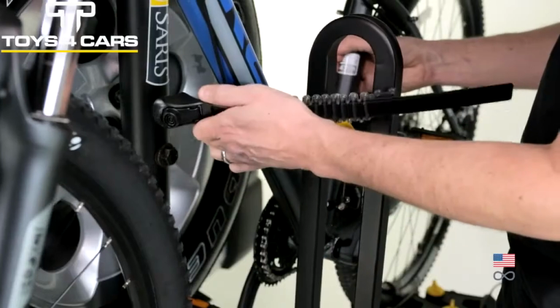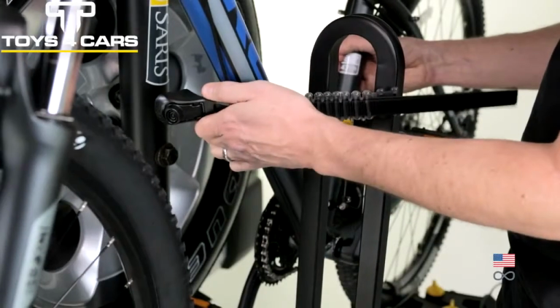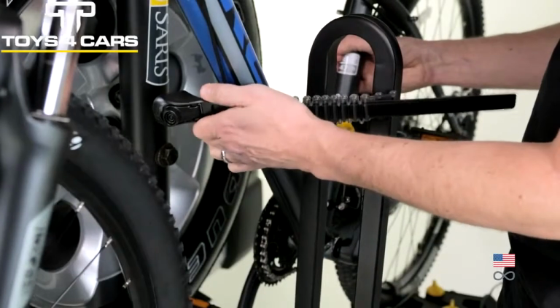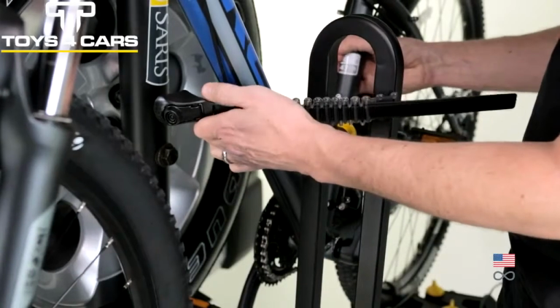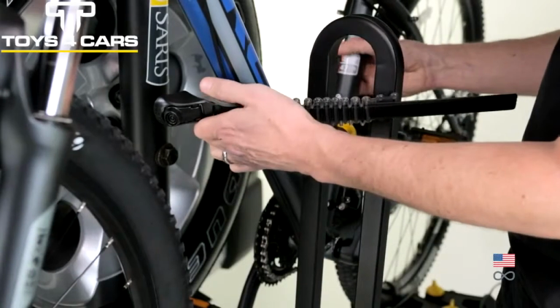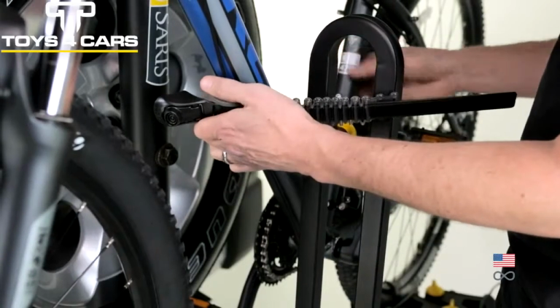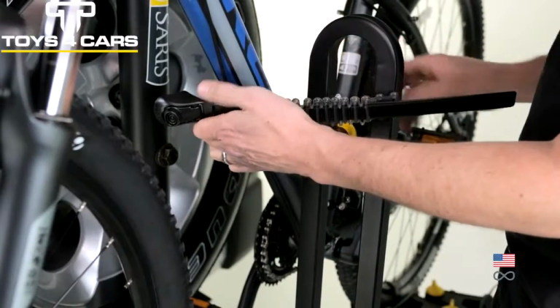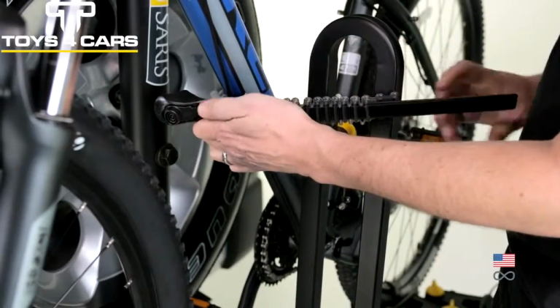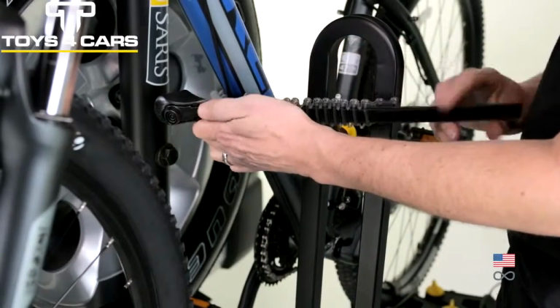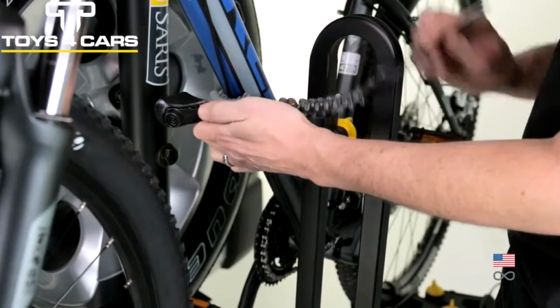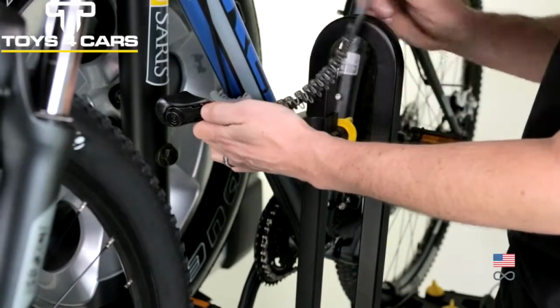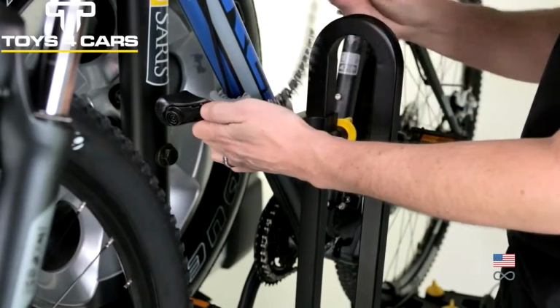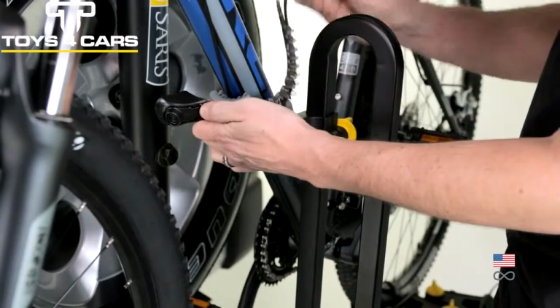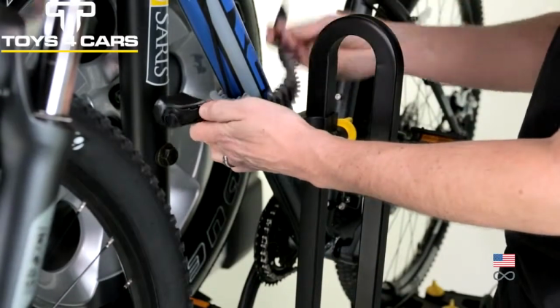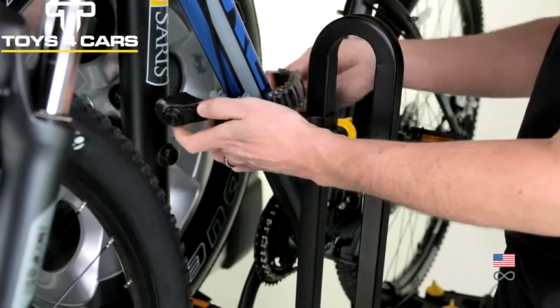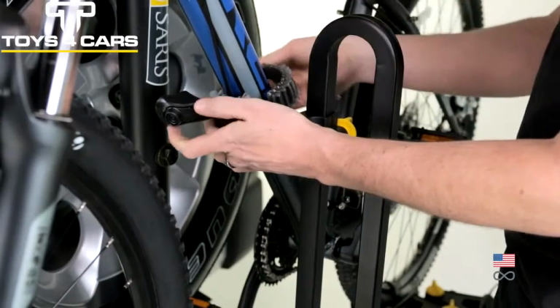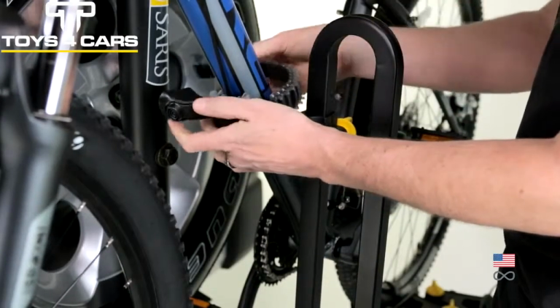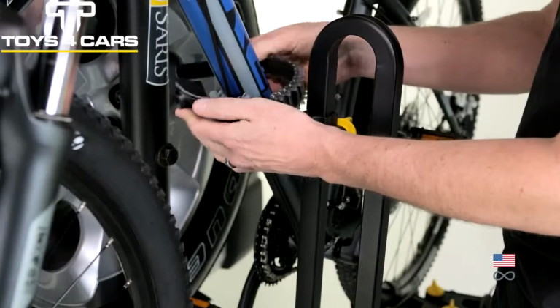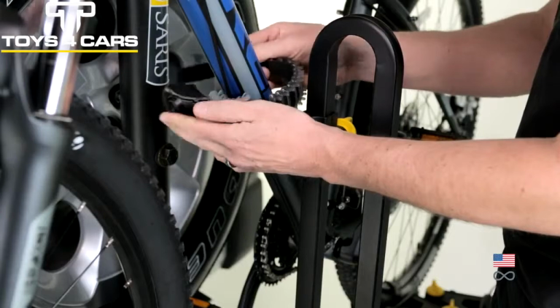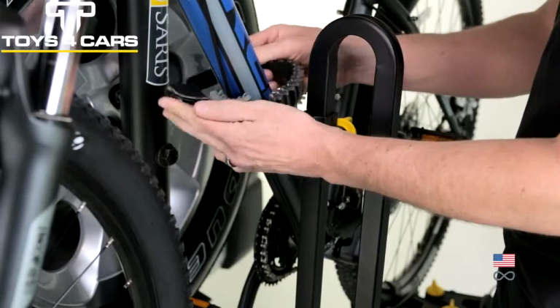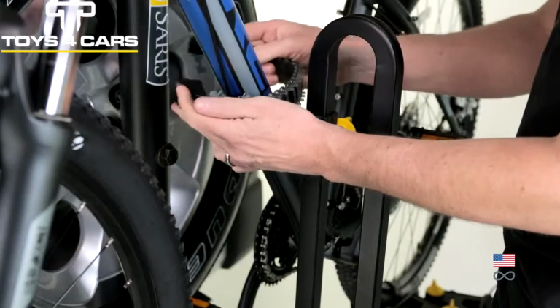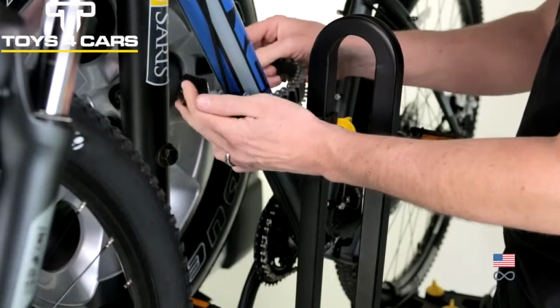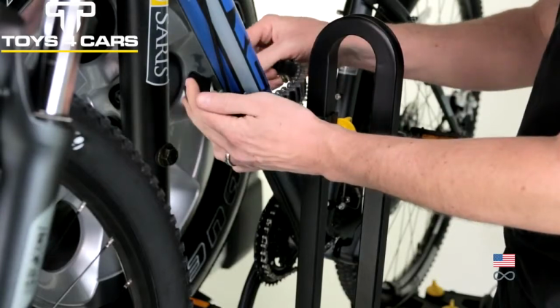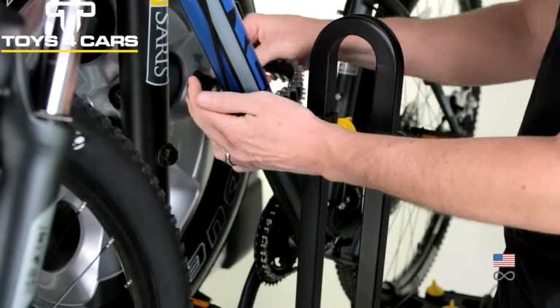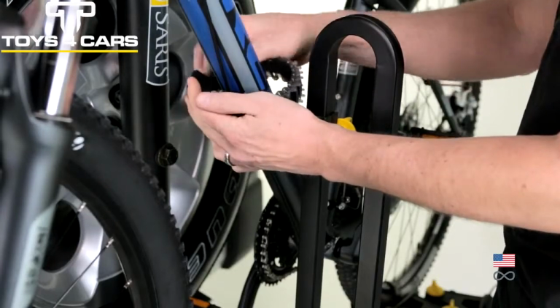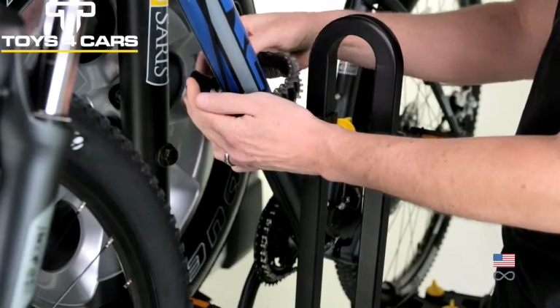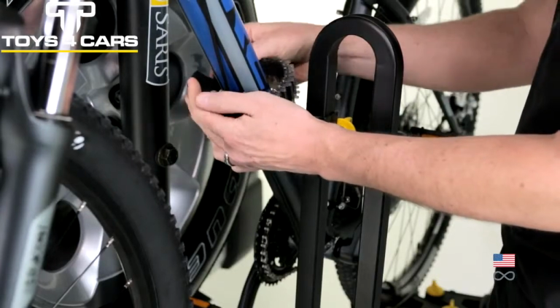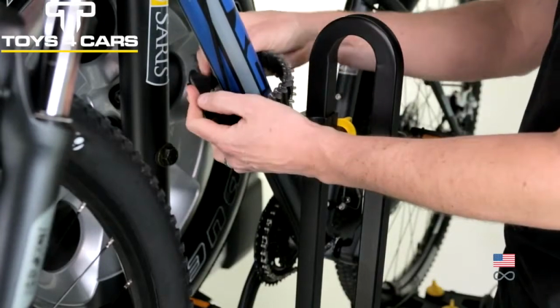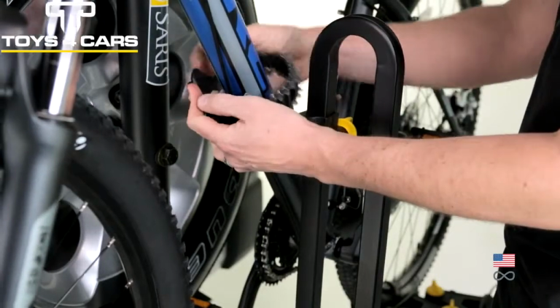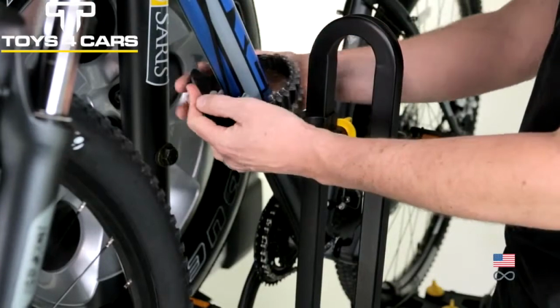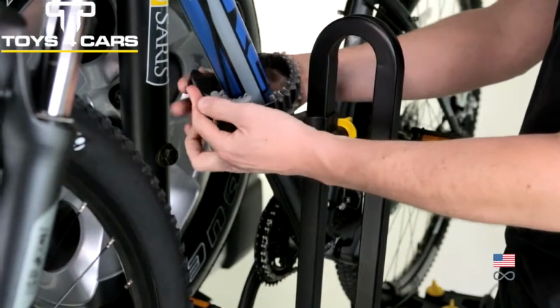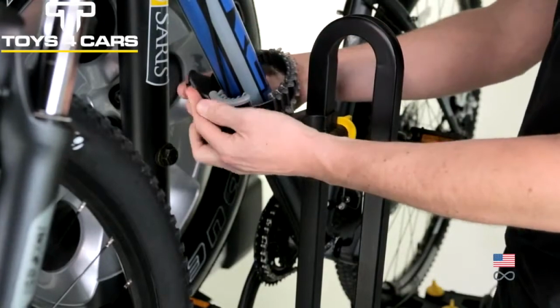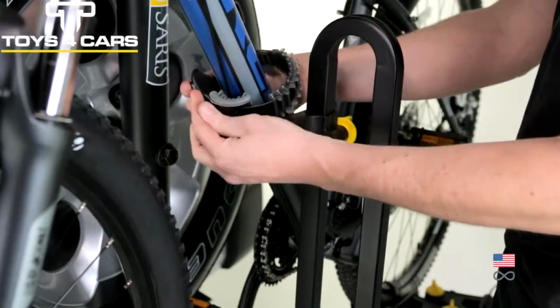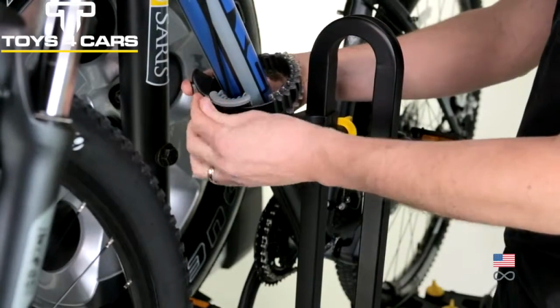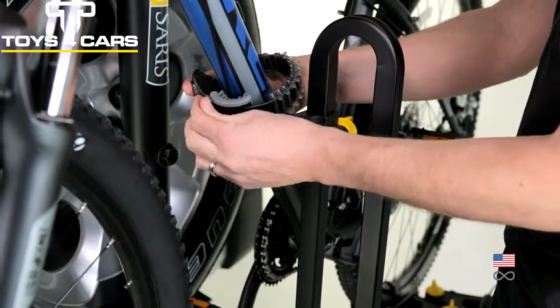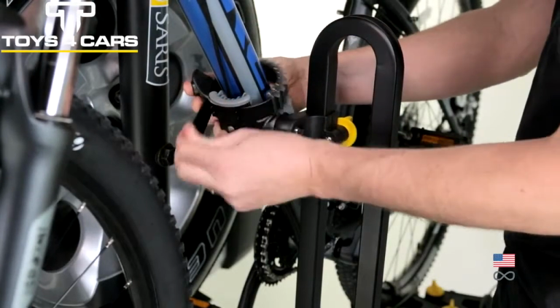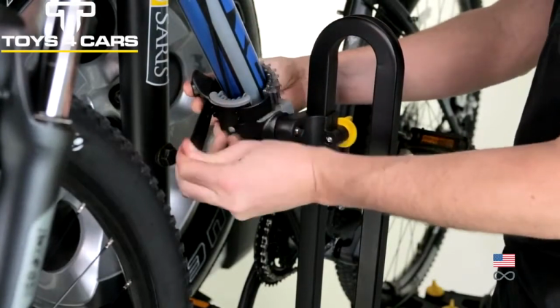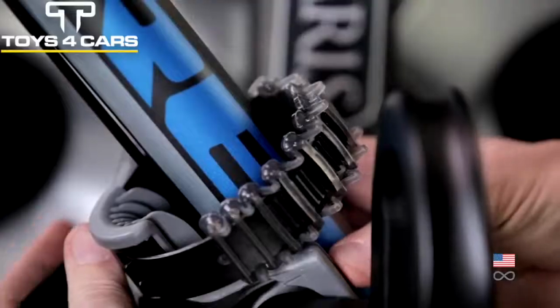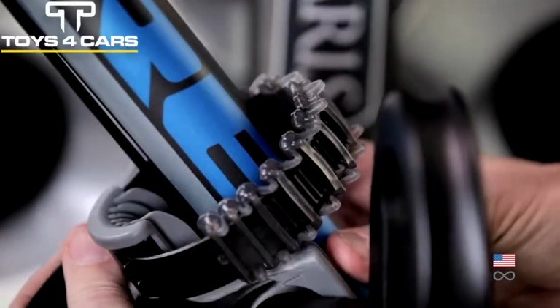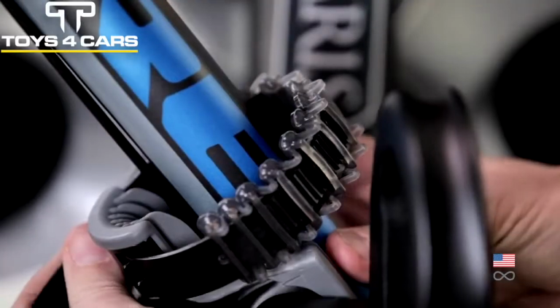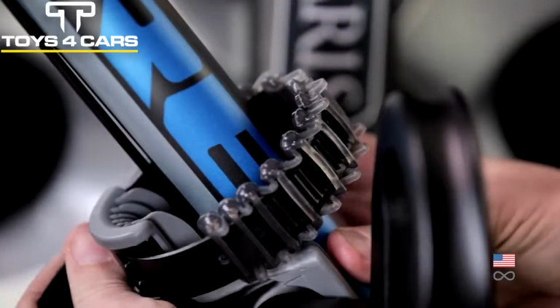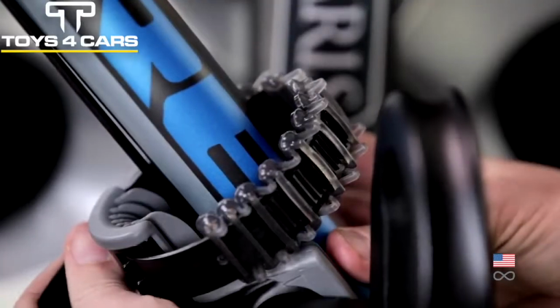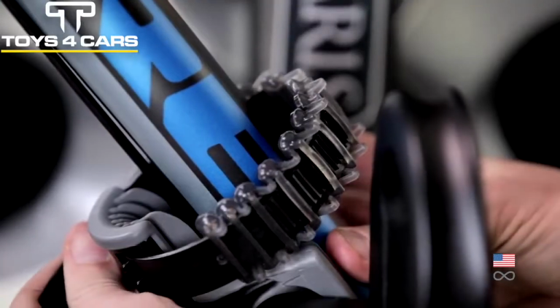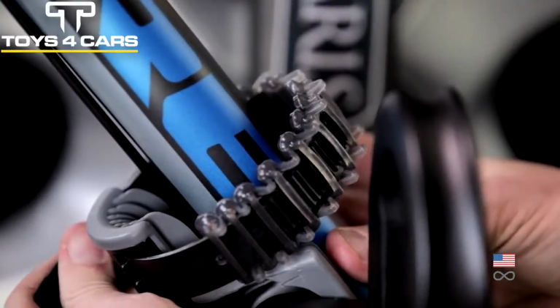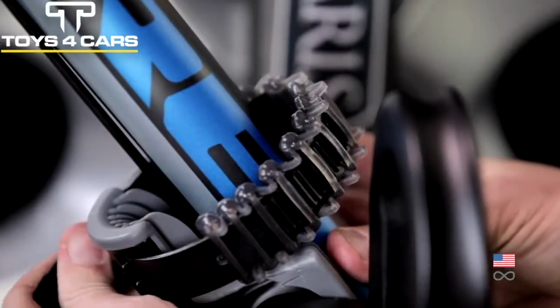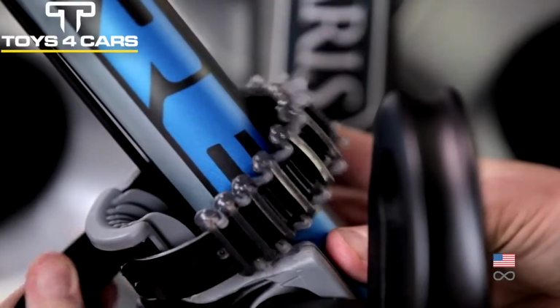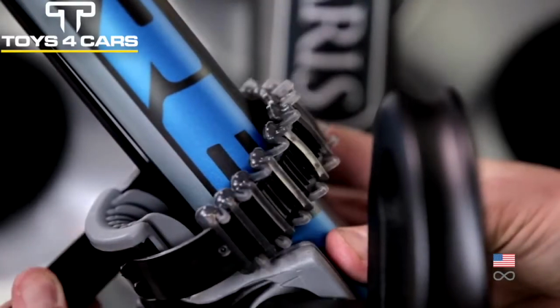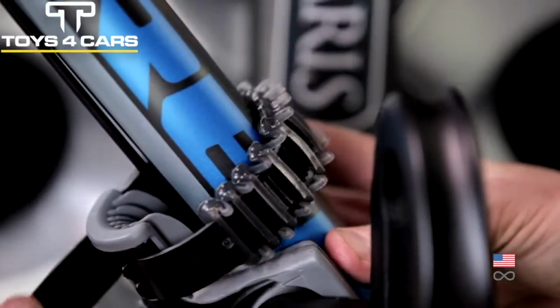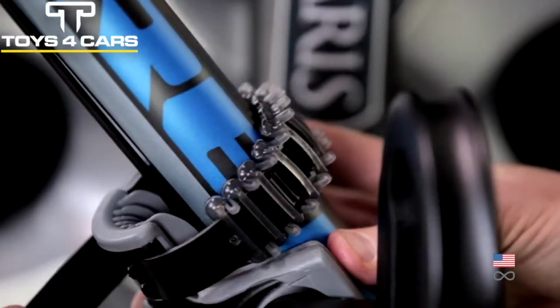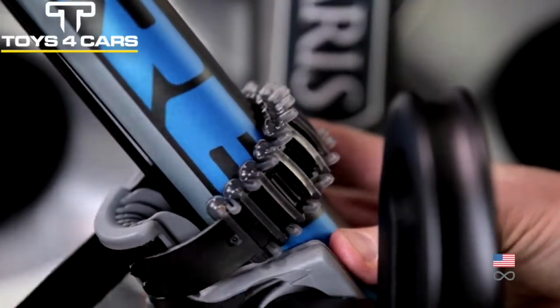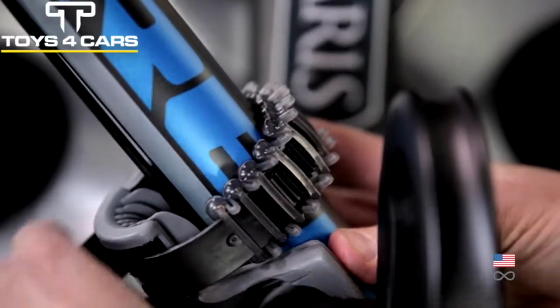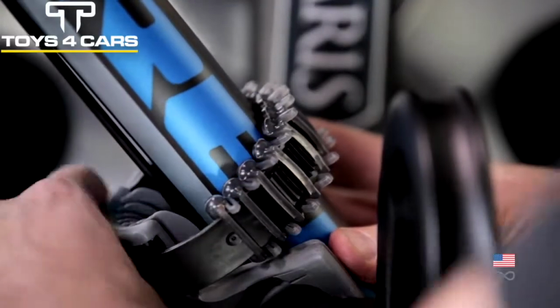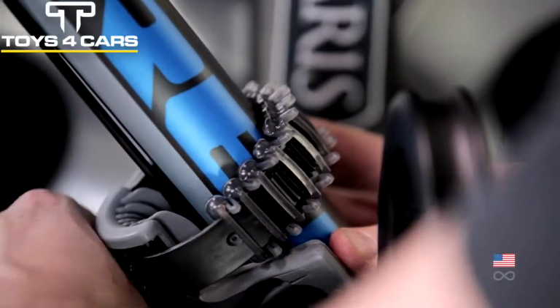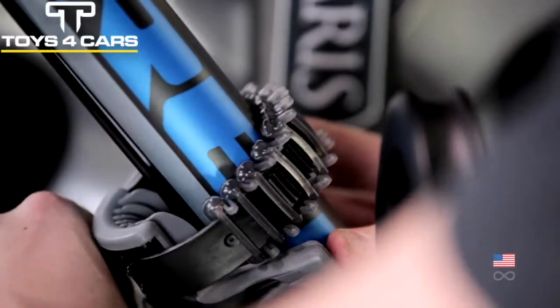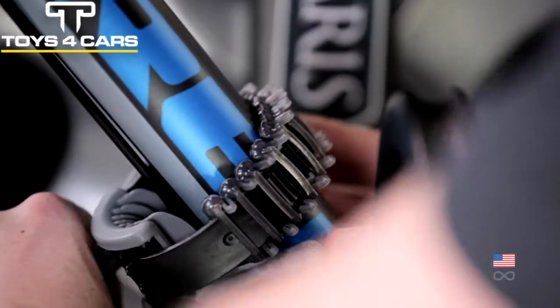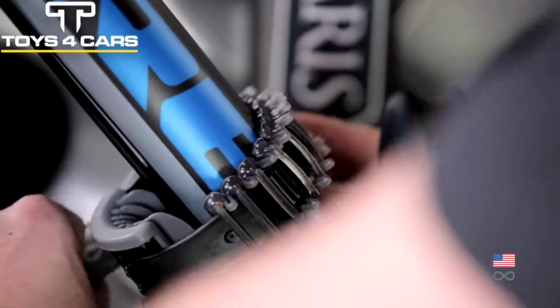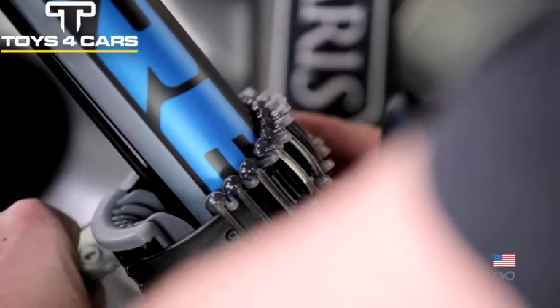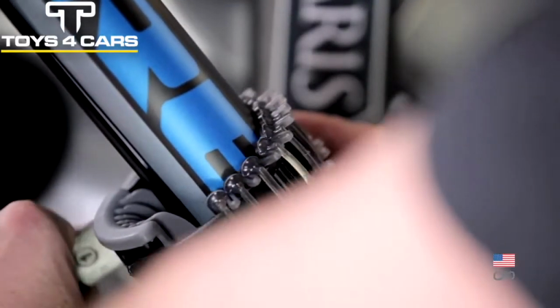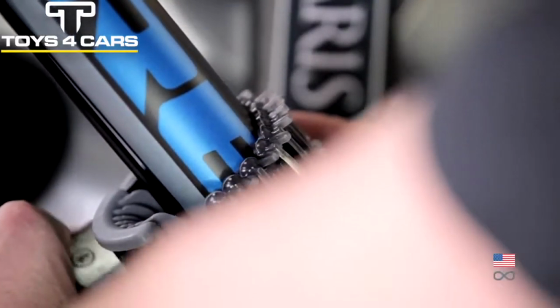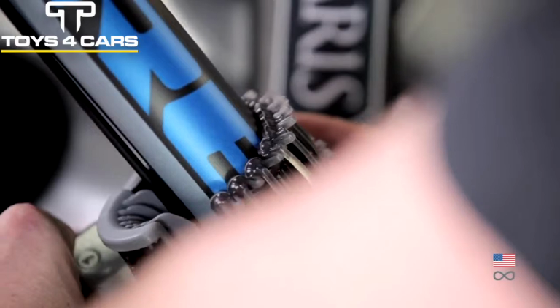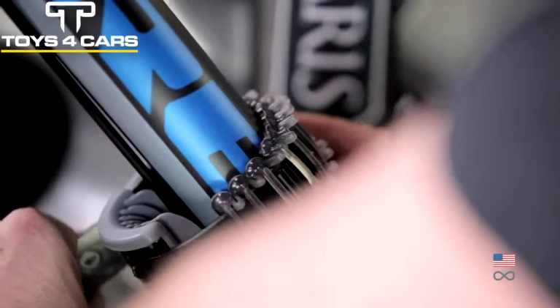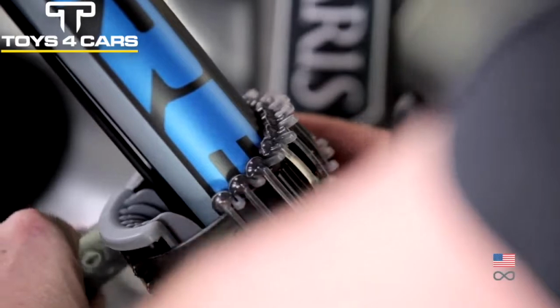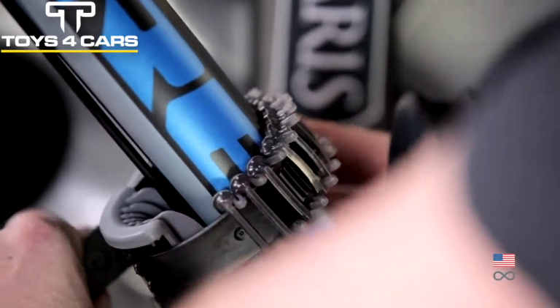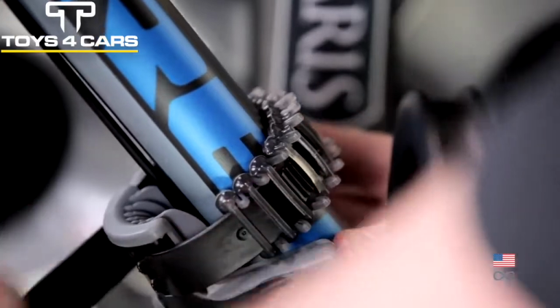The grooved frame cradle keeps the frame and cables separated to keep your bike looking new. Cushino protects the frame by adjusting to almost any contour.